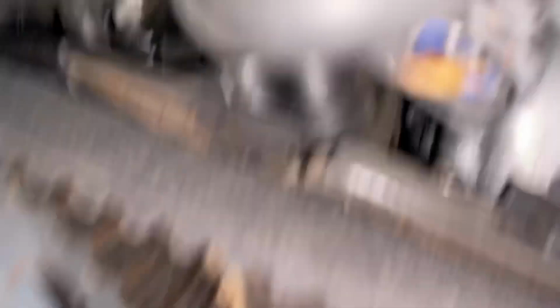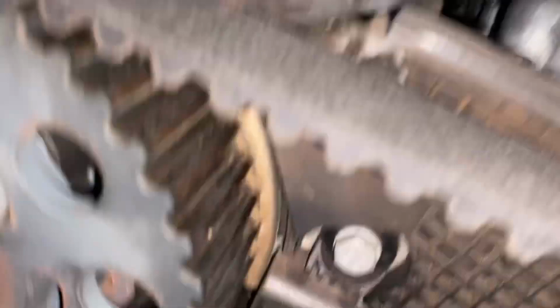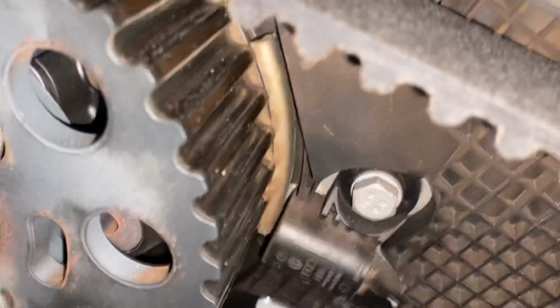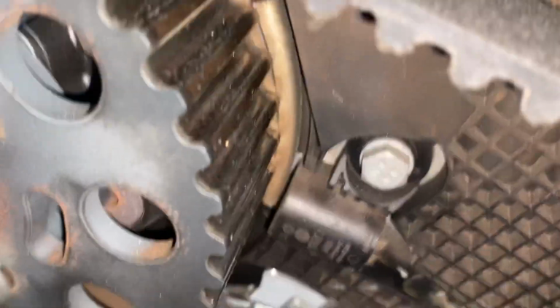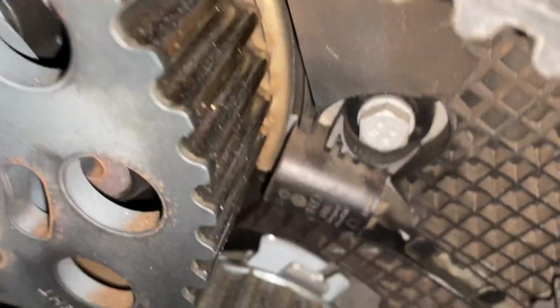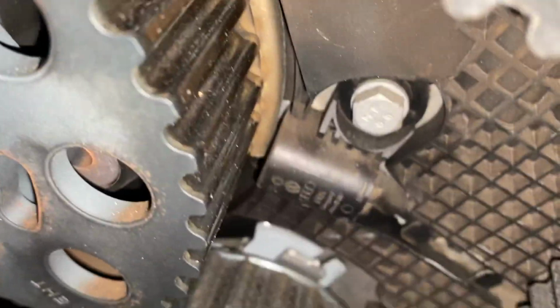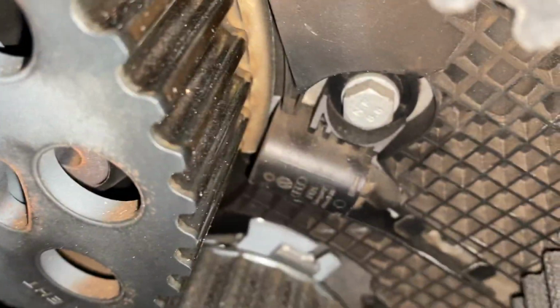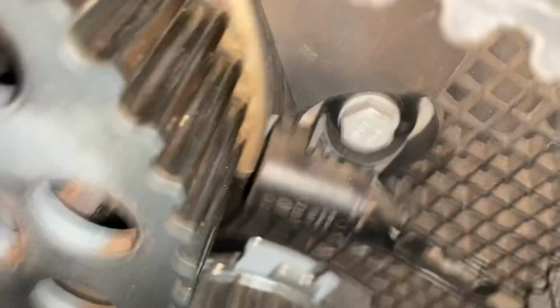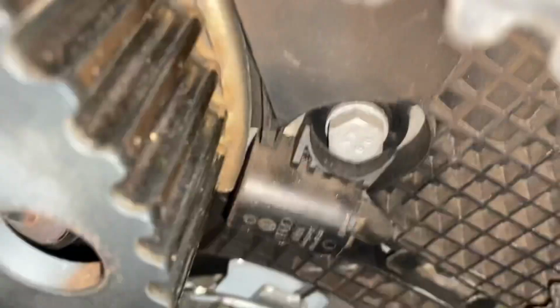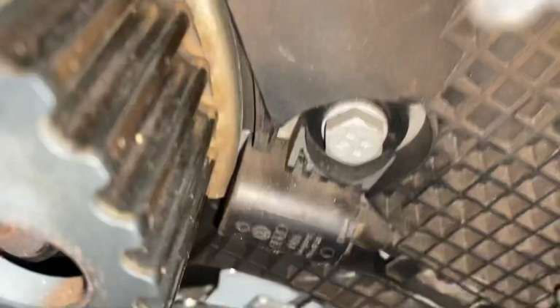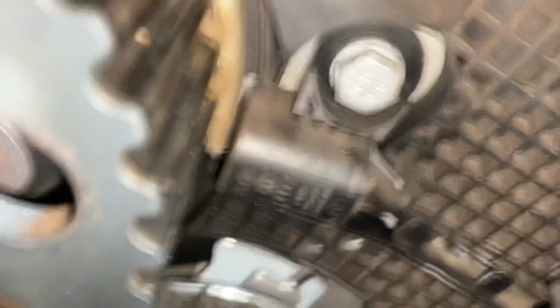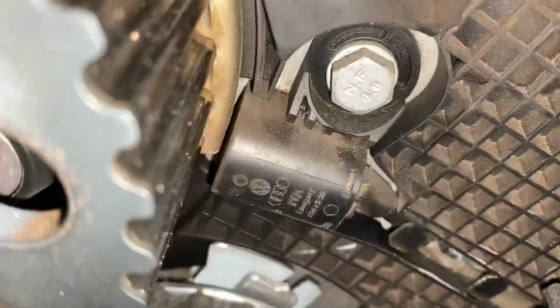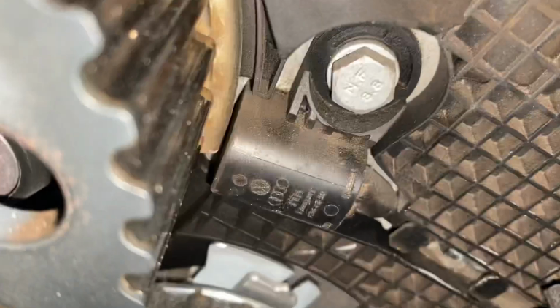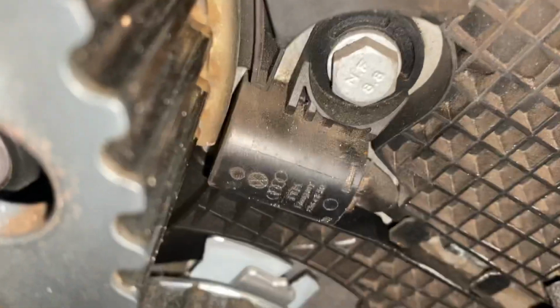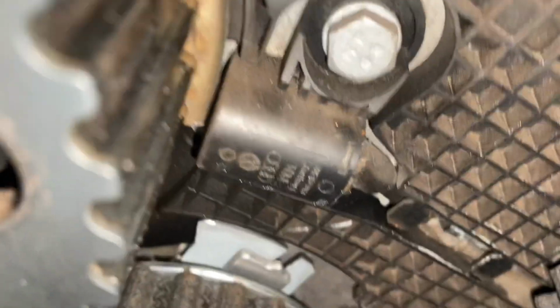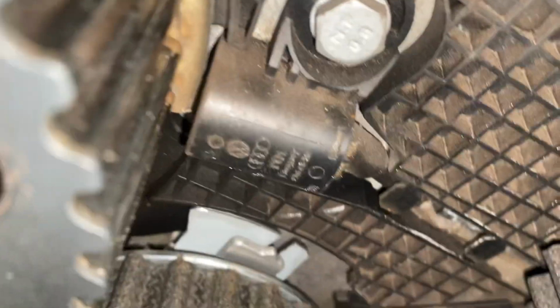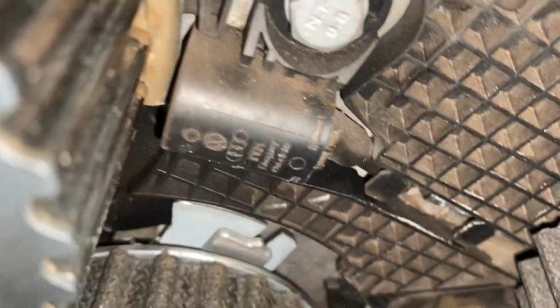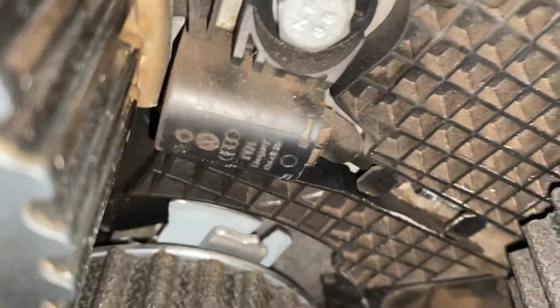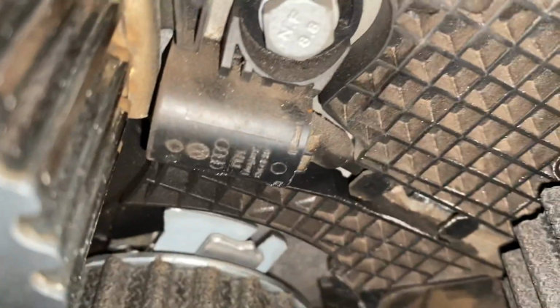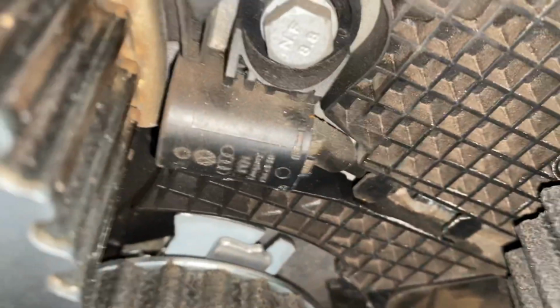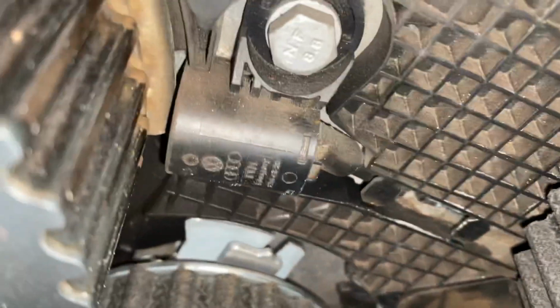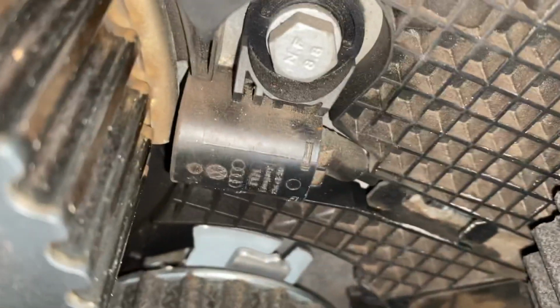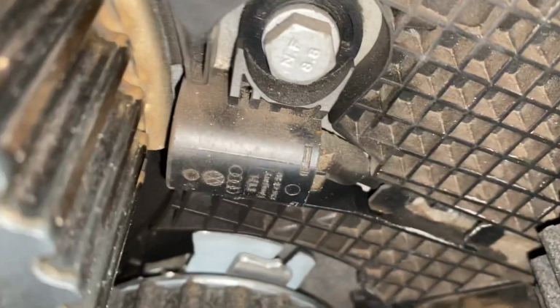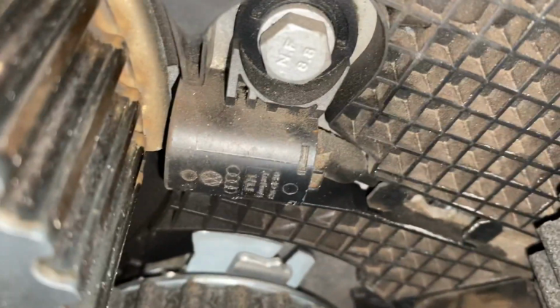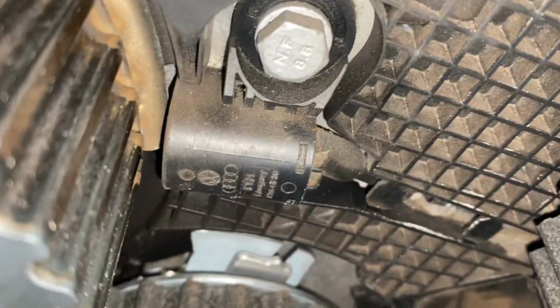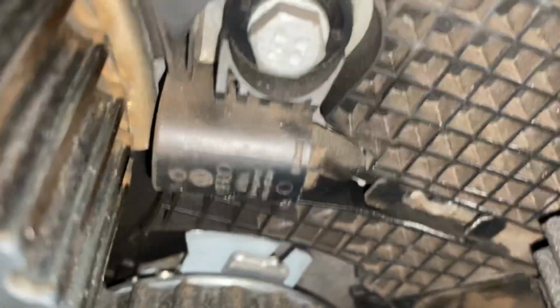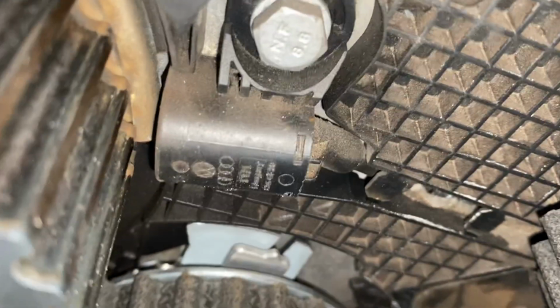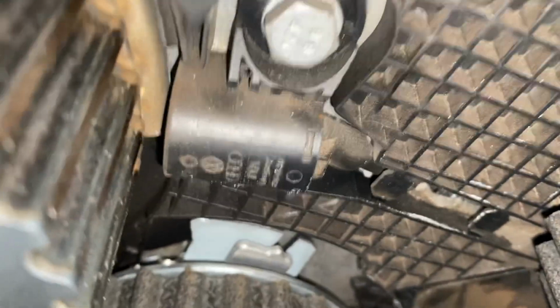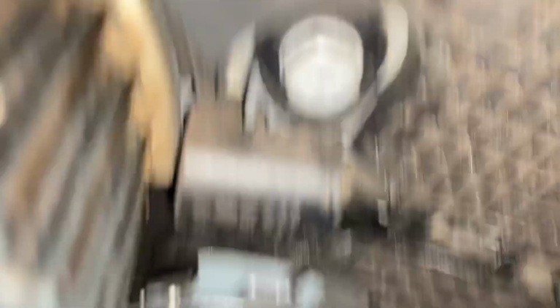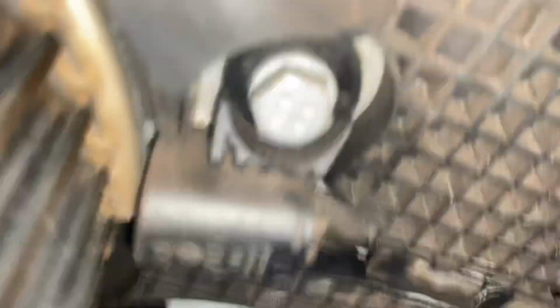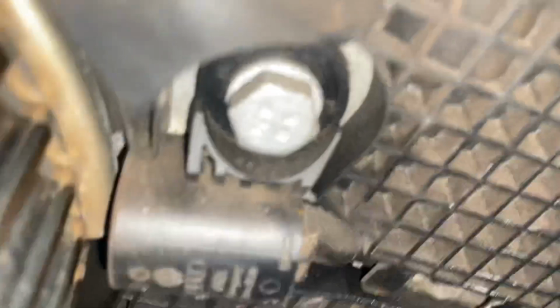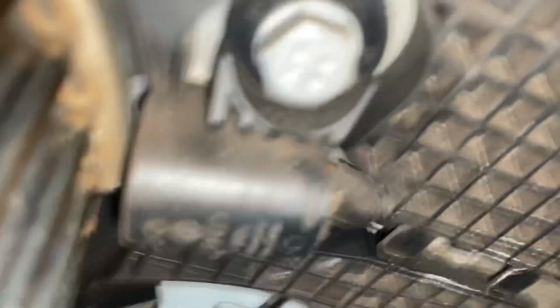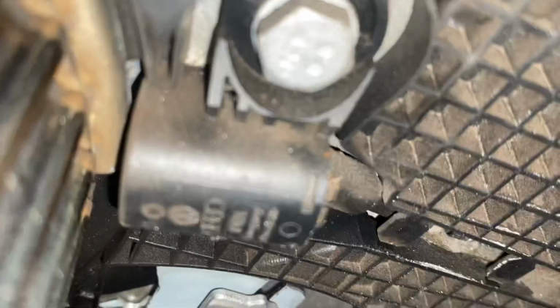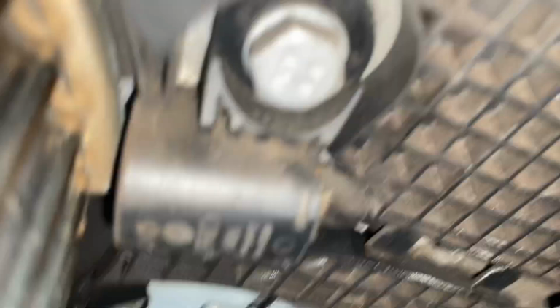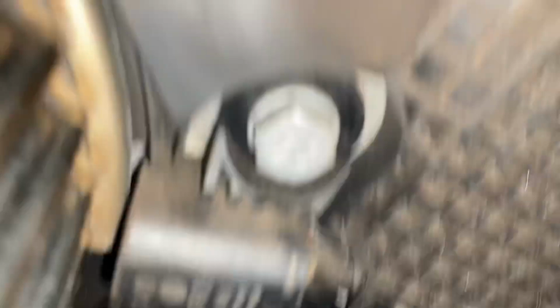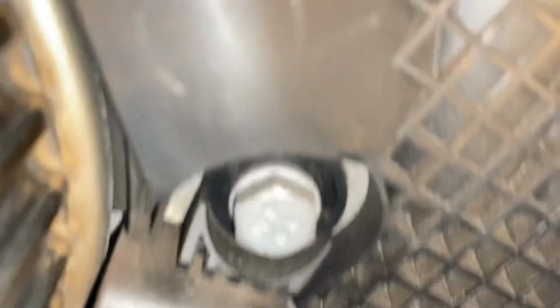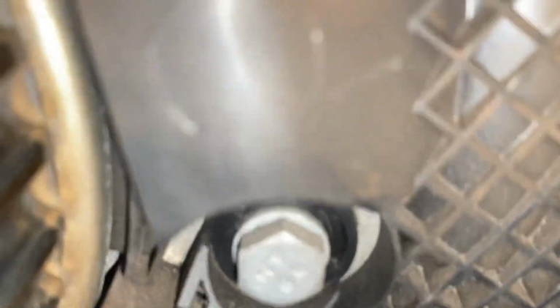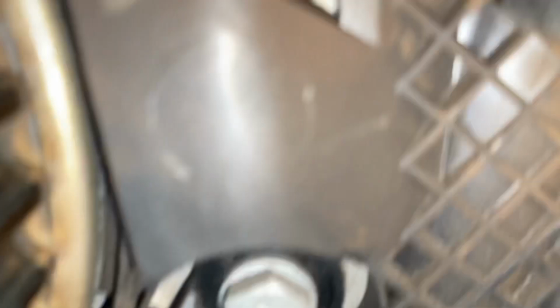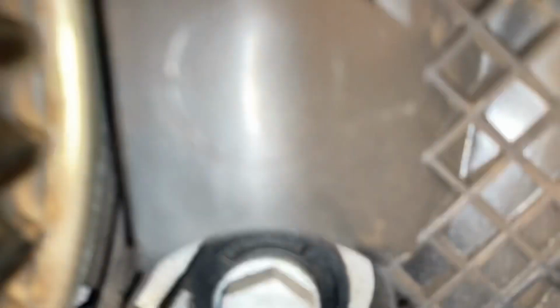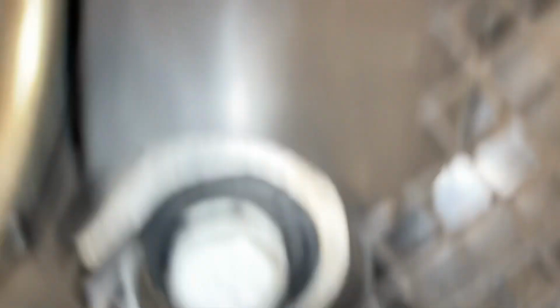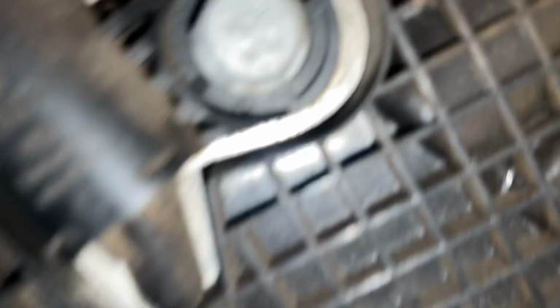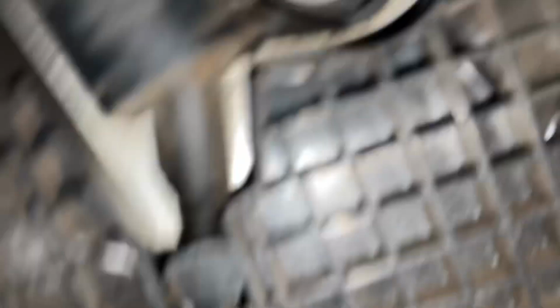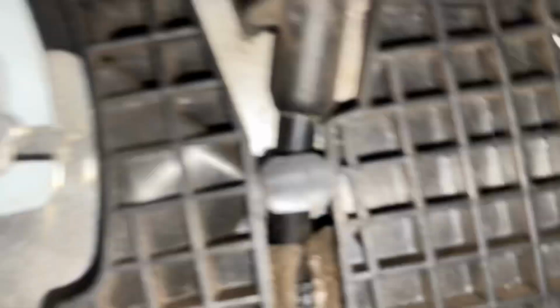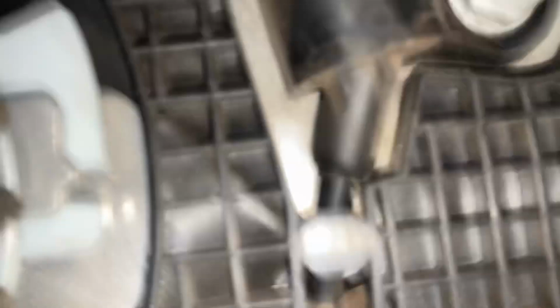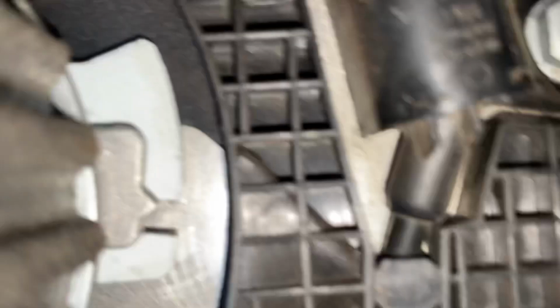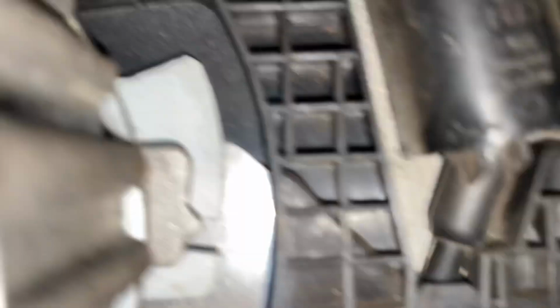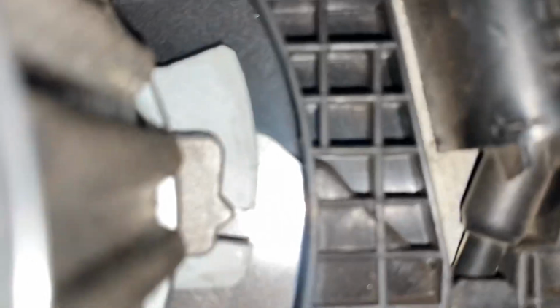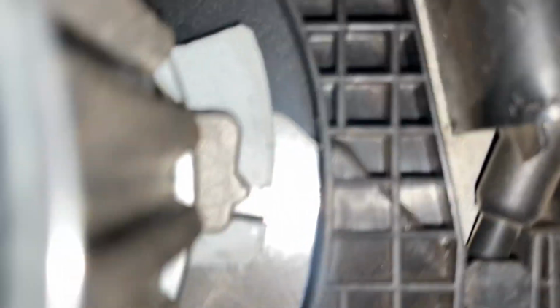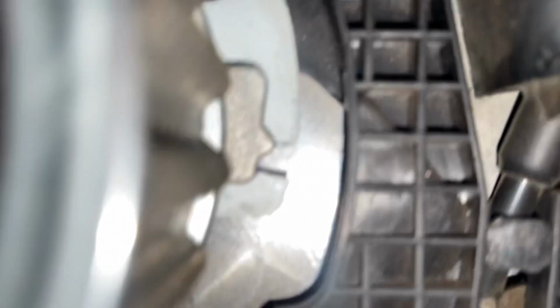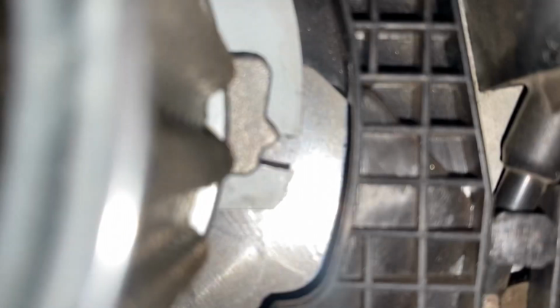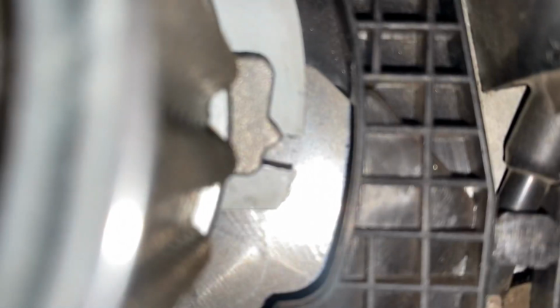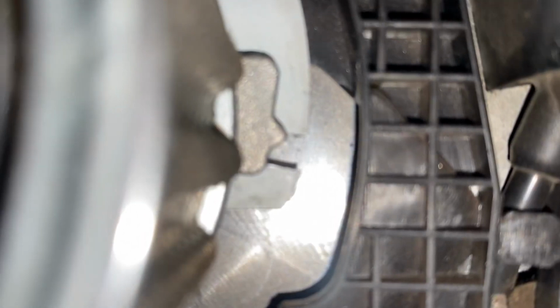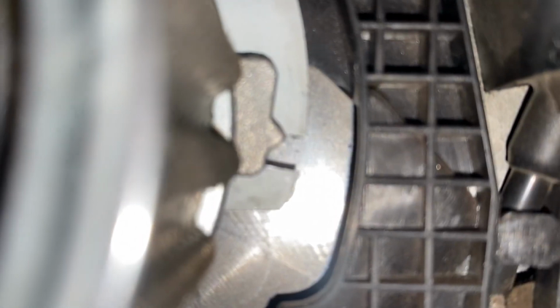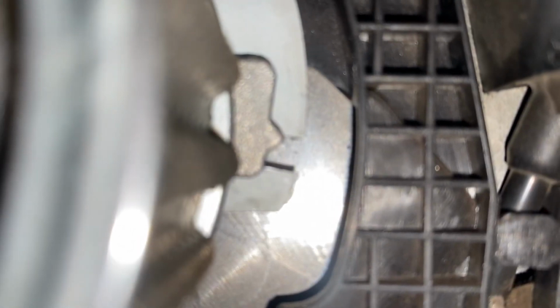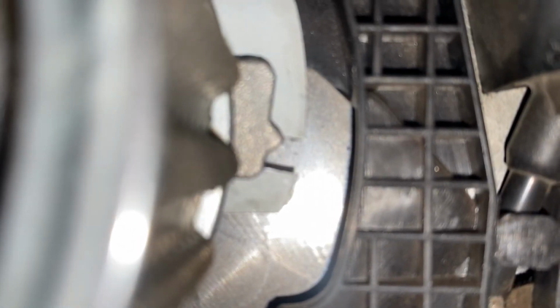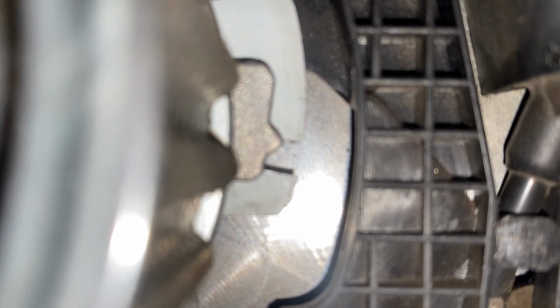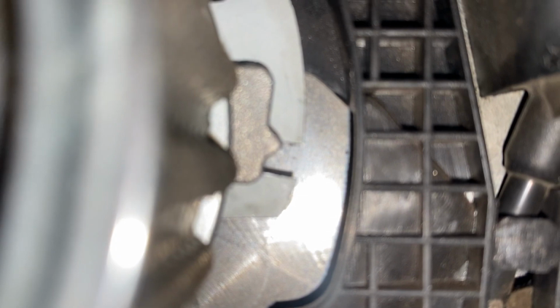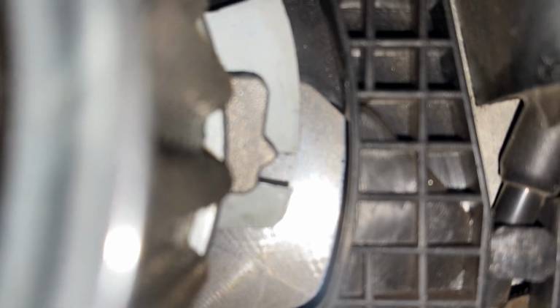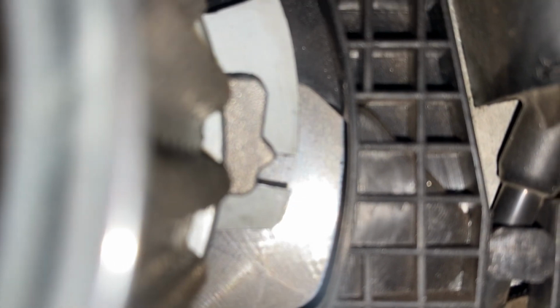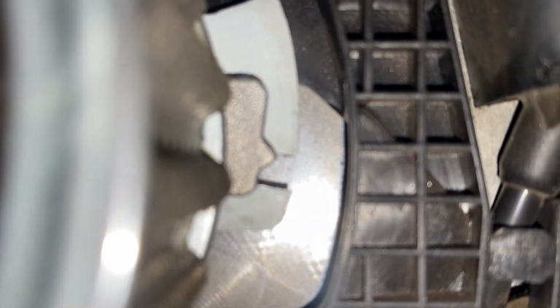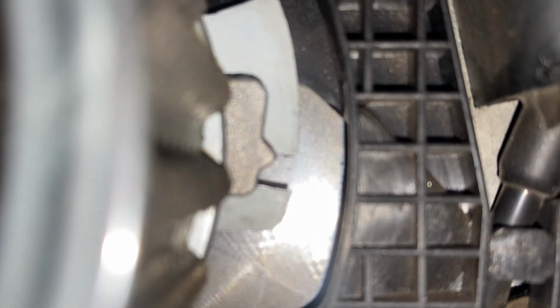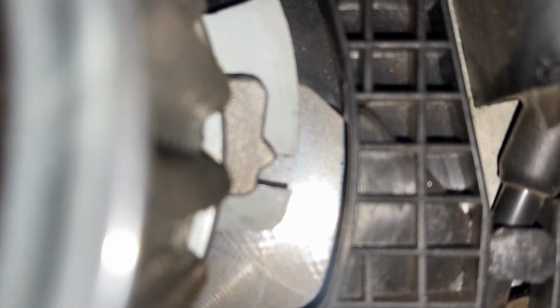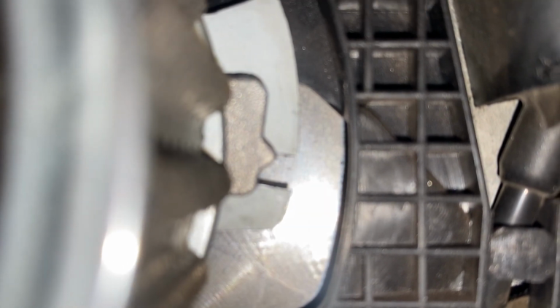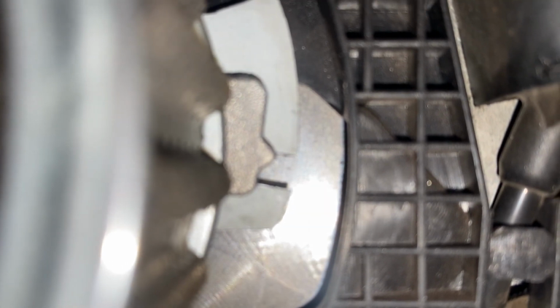Your tensioner is still in spec. There it is — tensioner is still in spec.